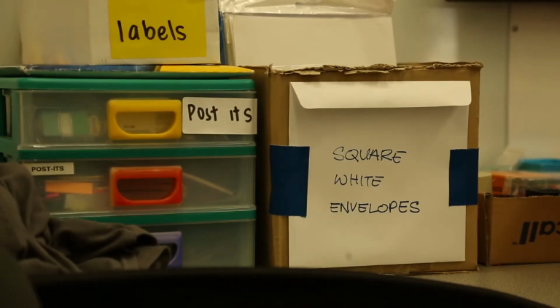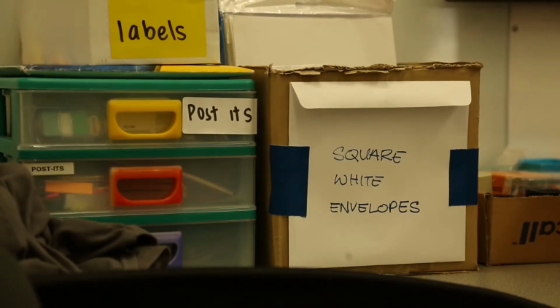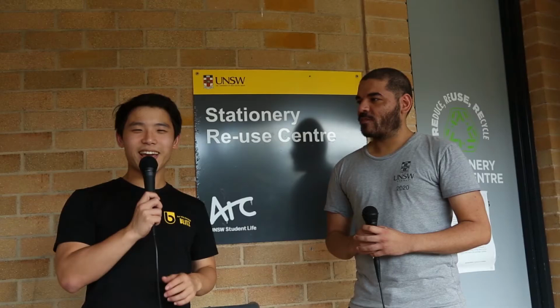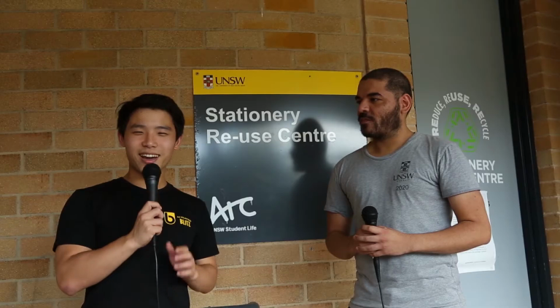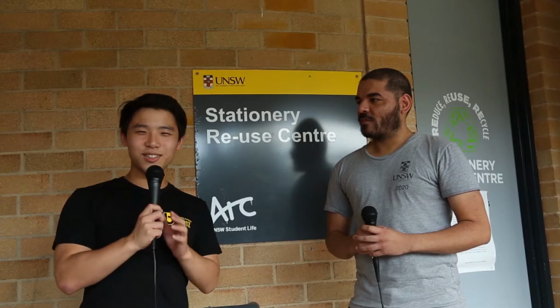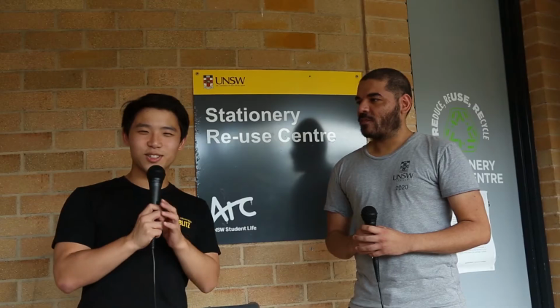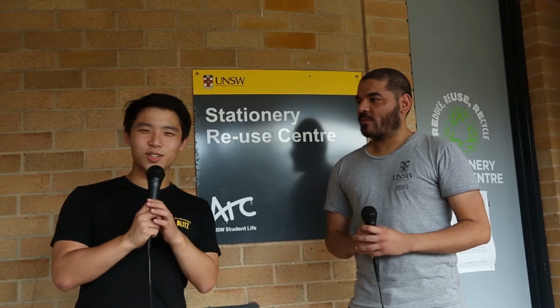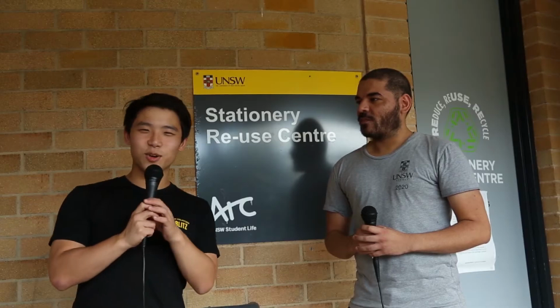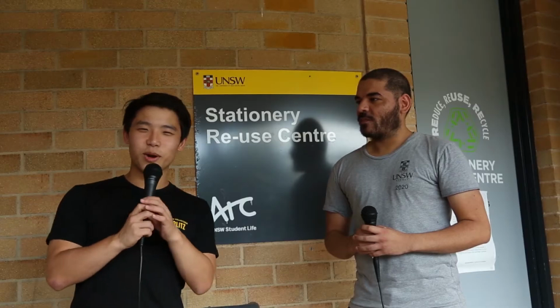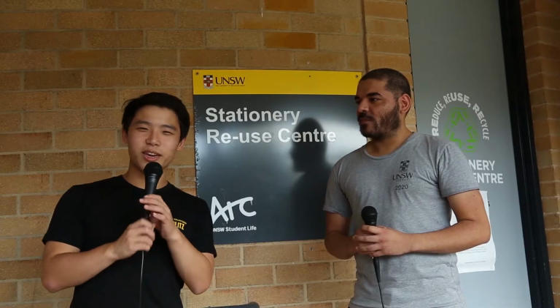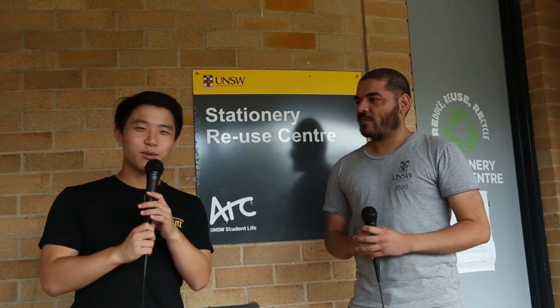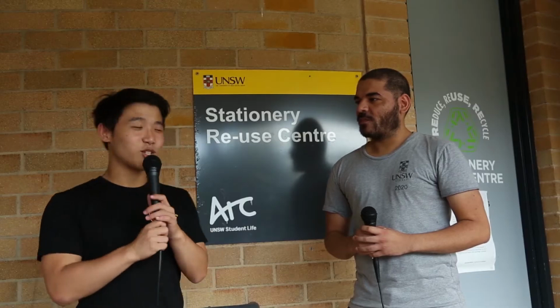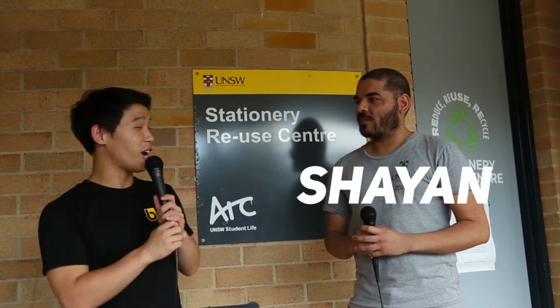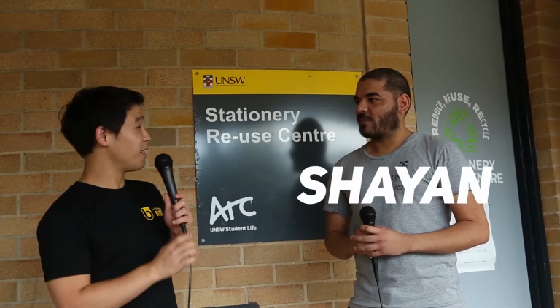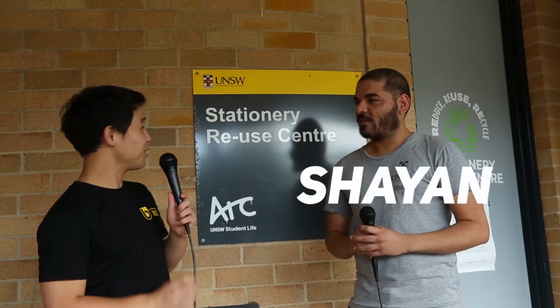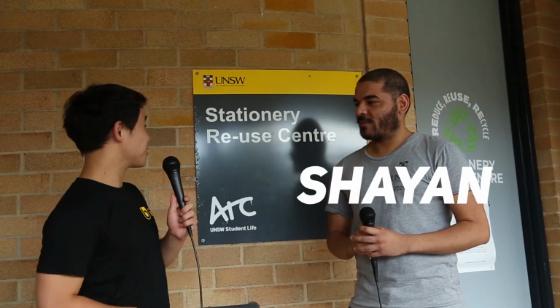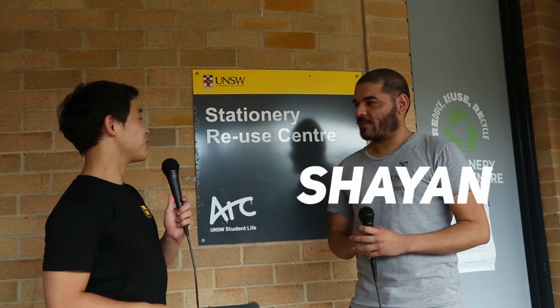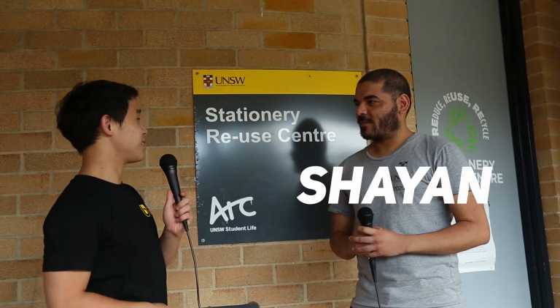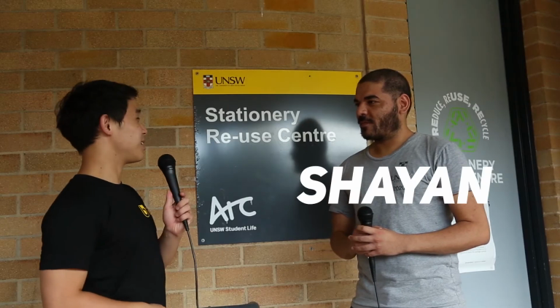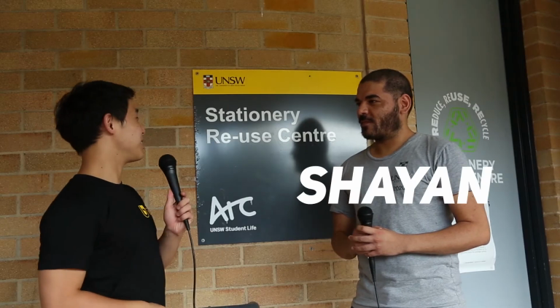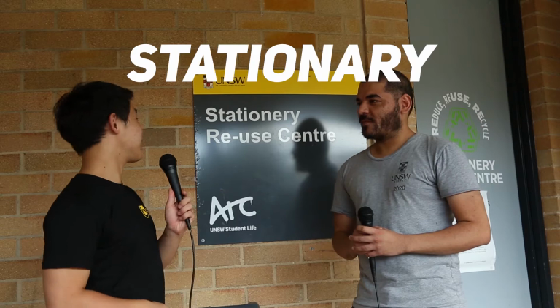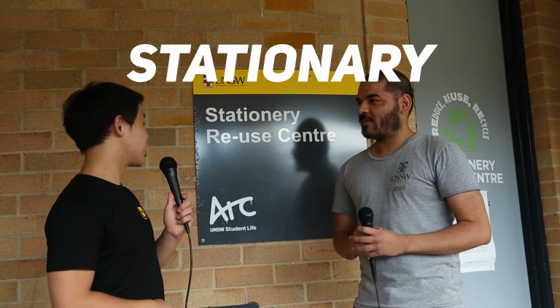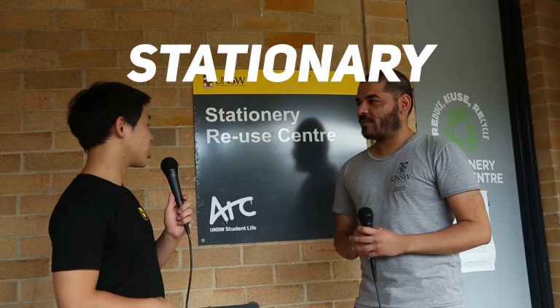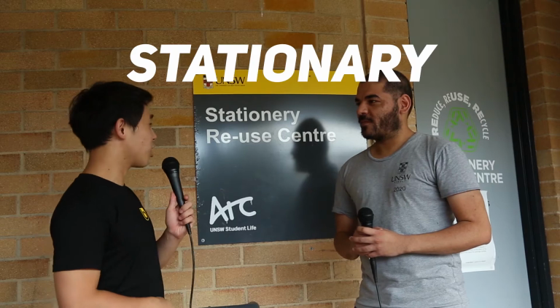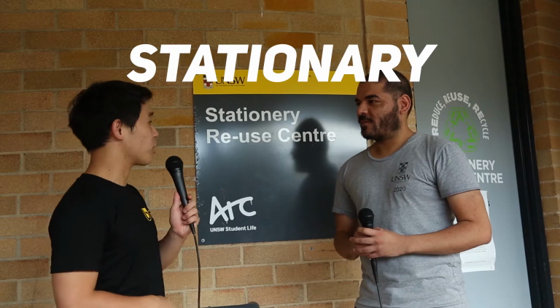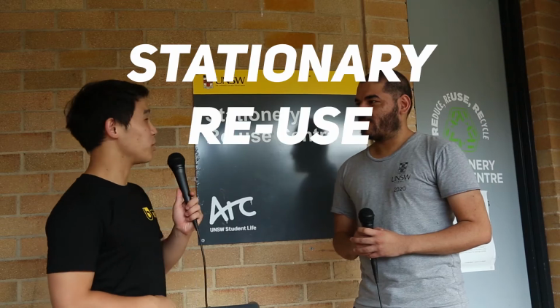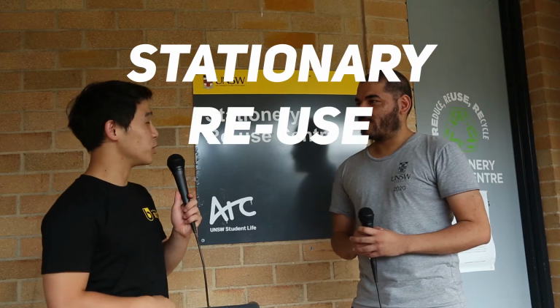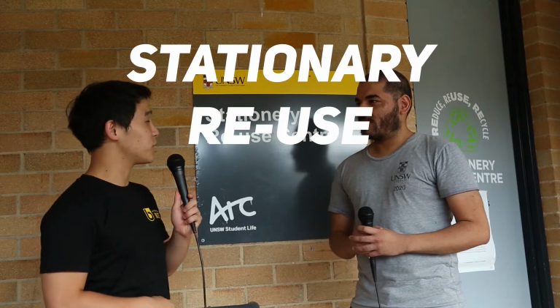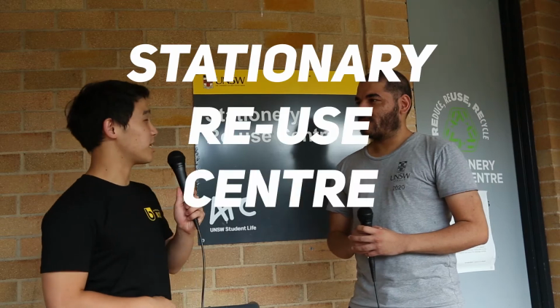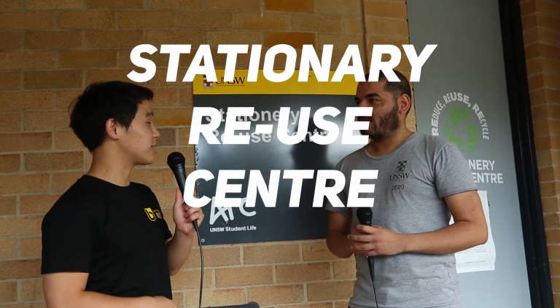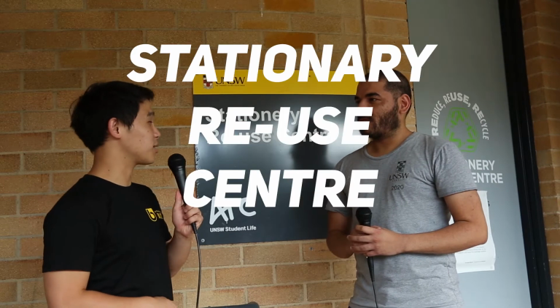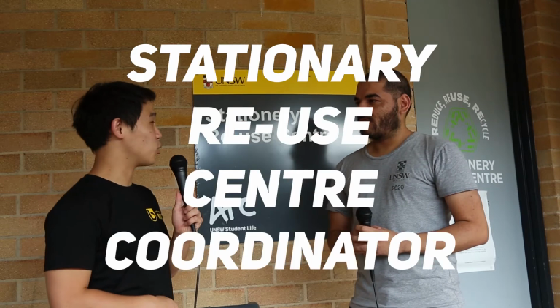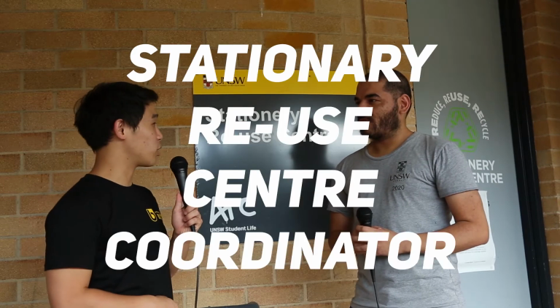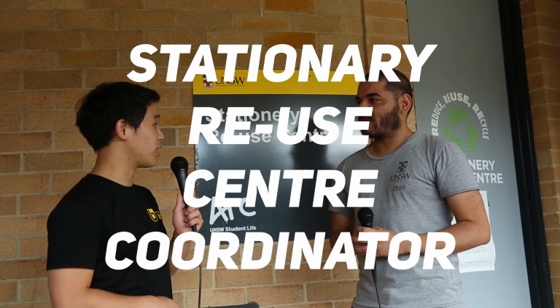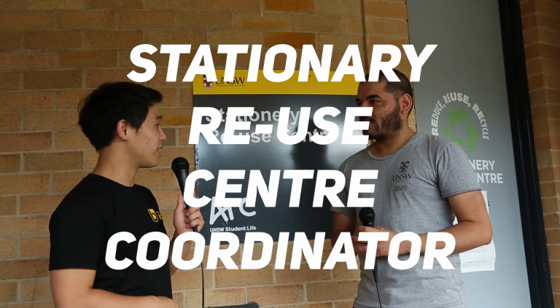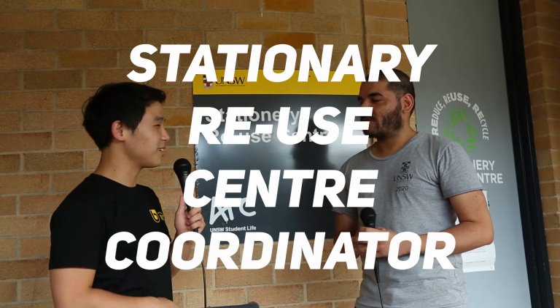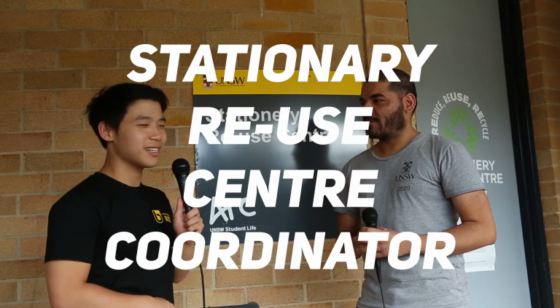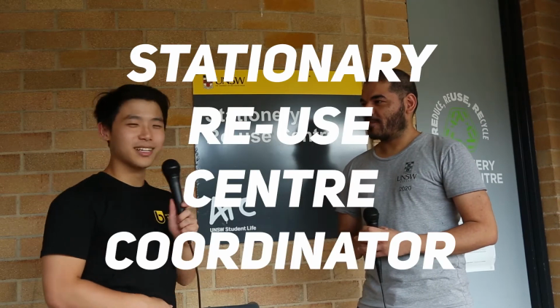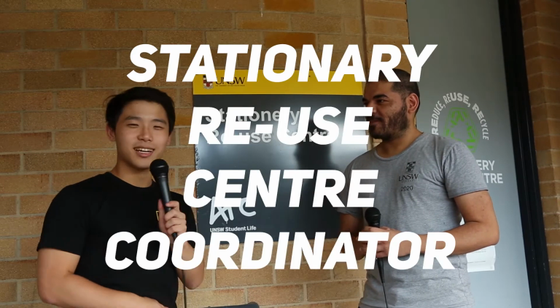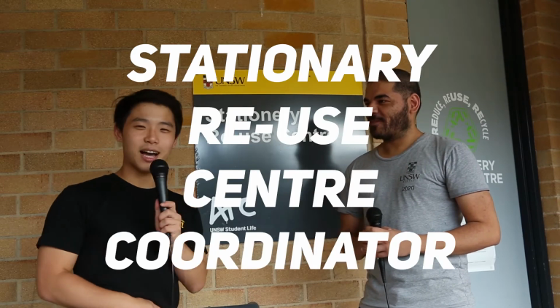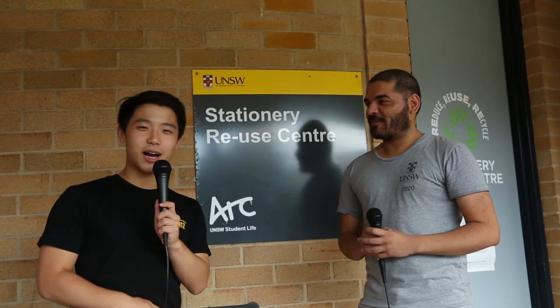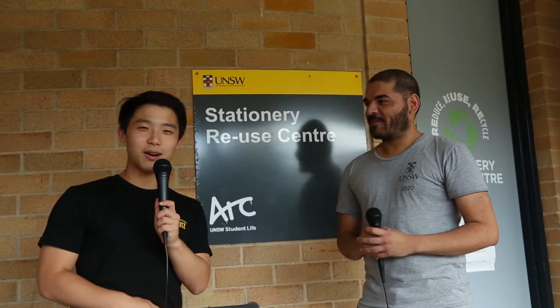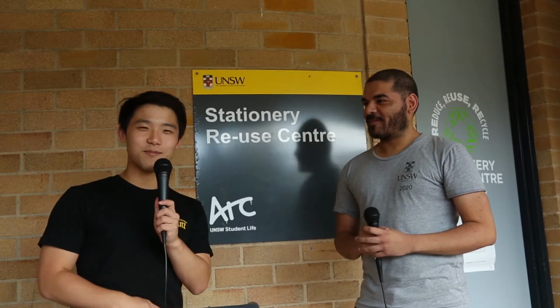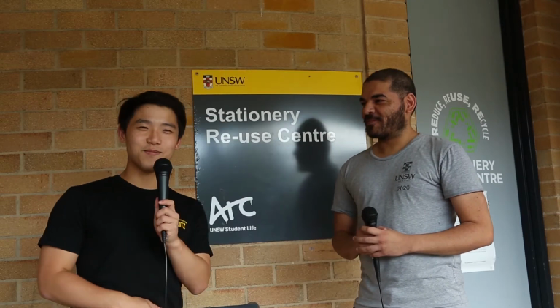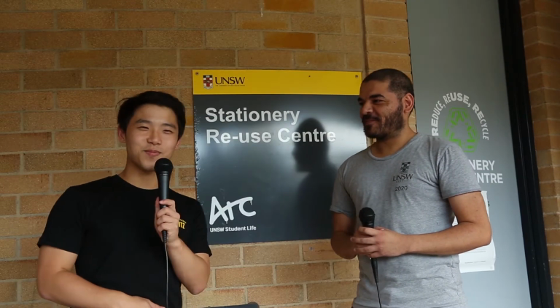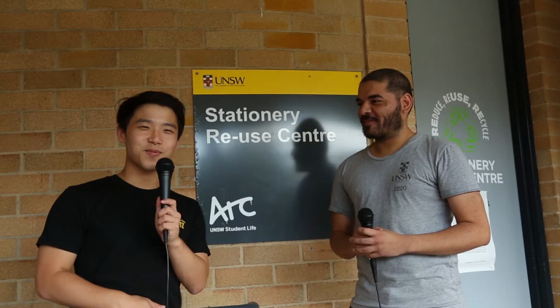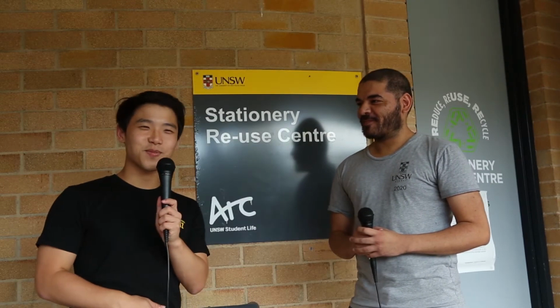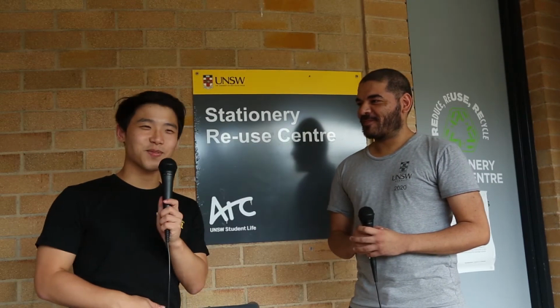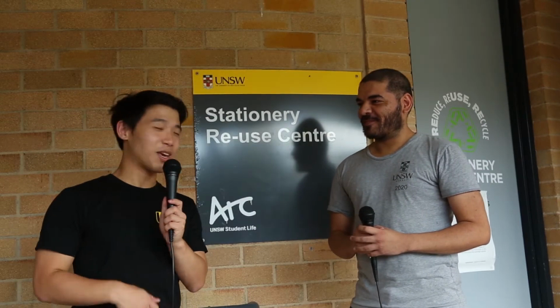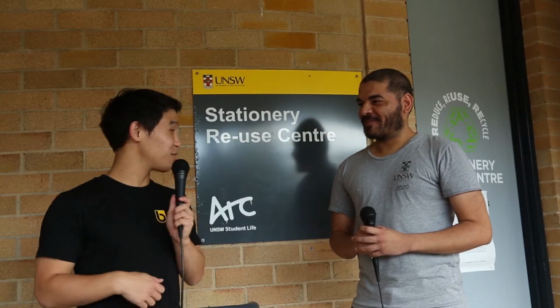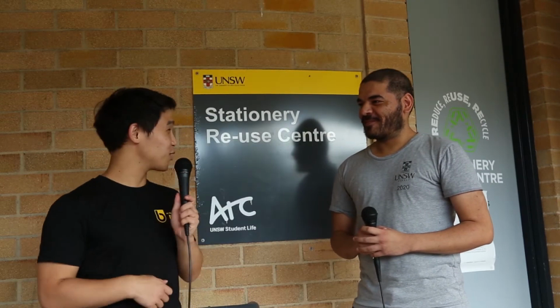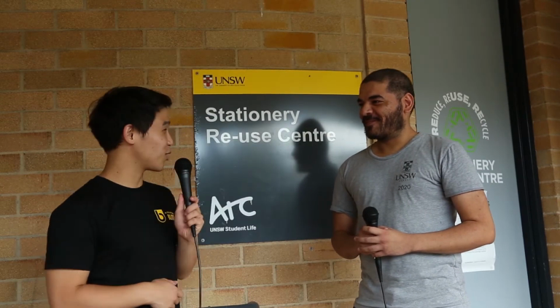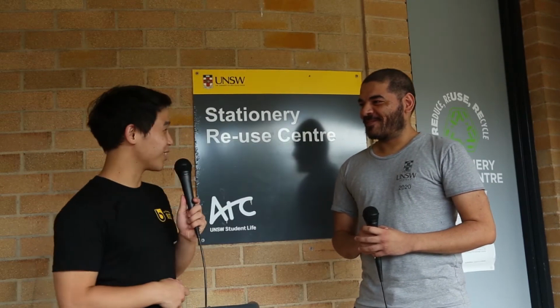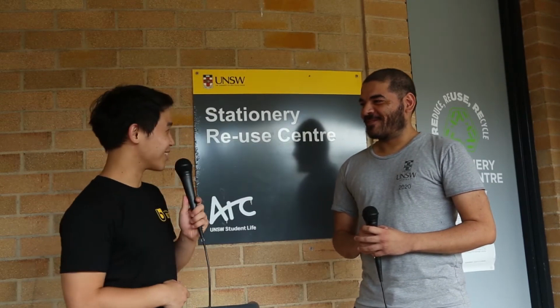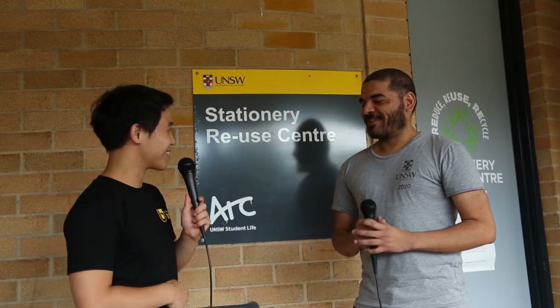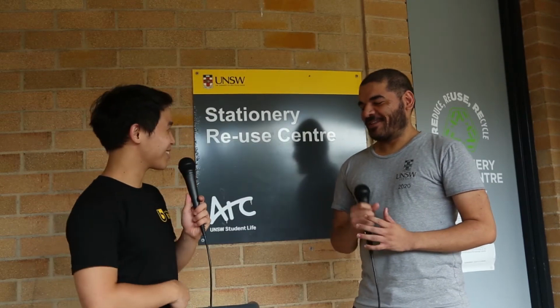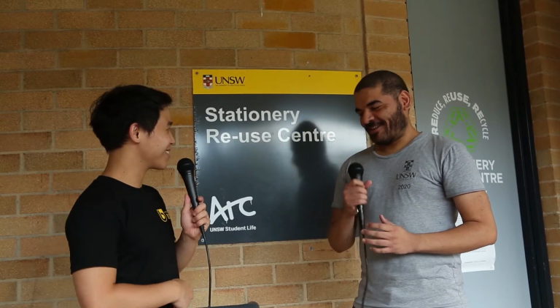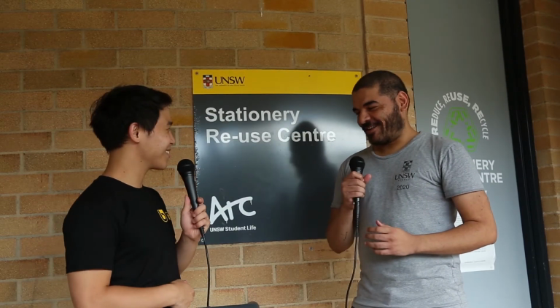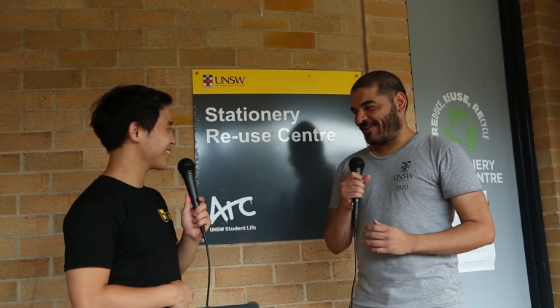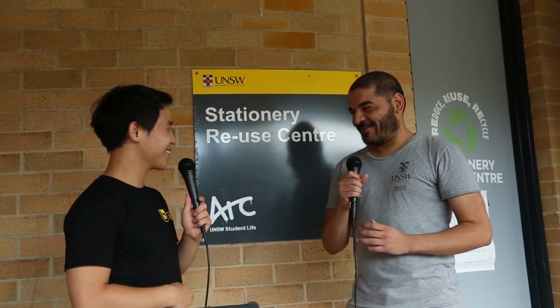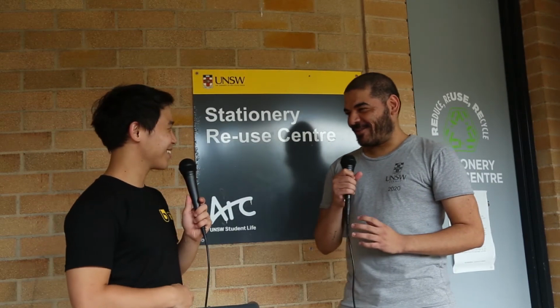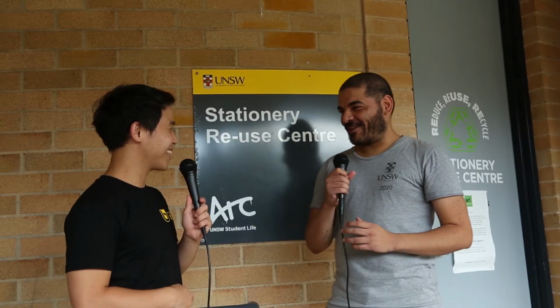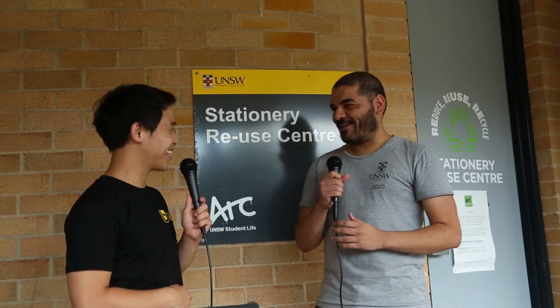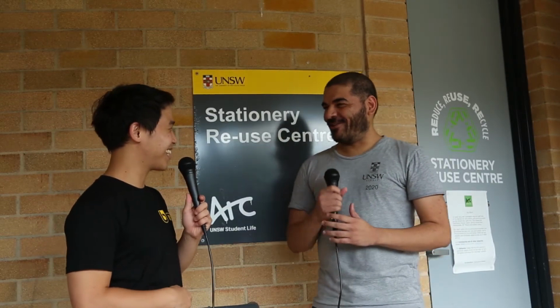Hey guys, so we're here with Shahan, who is the Stationery Reuse Center Coordinator. Thank you for joining us. Hello, thank you.